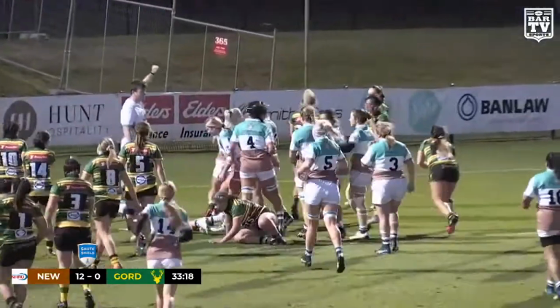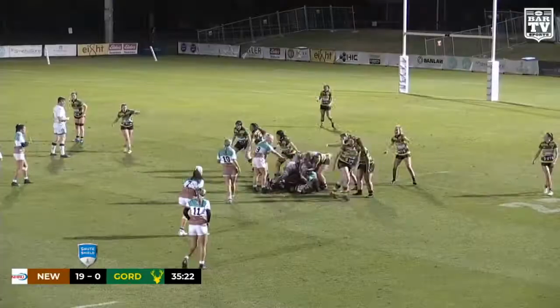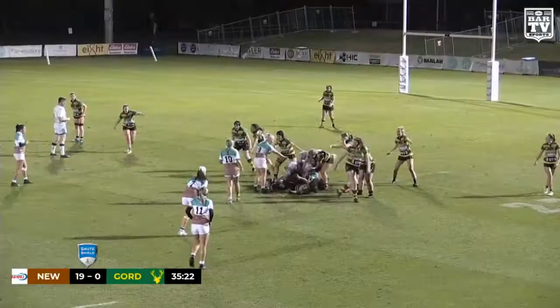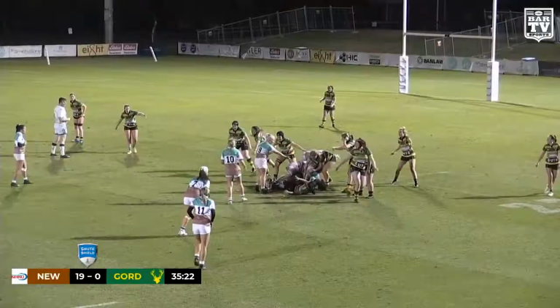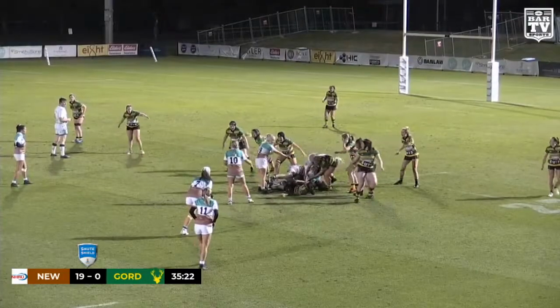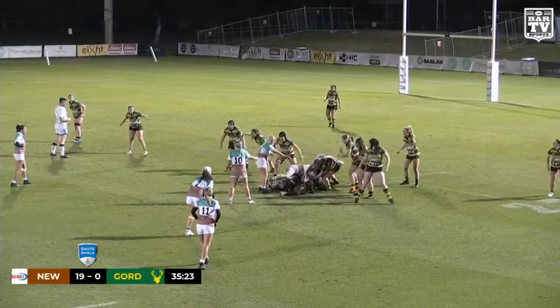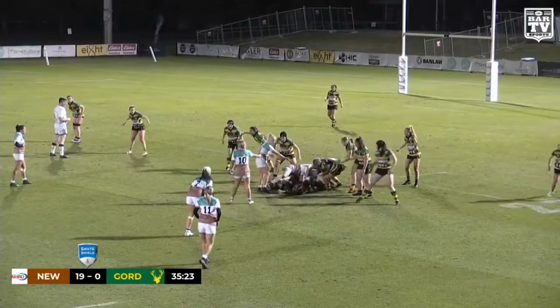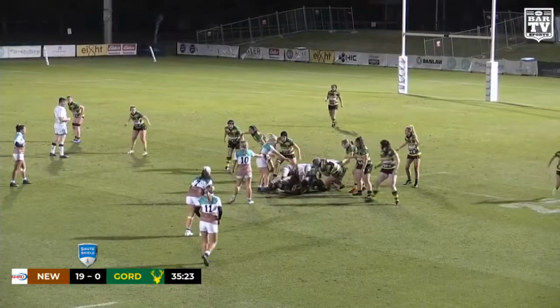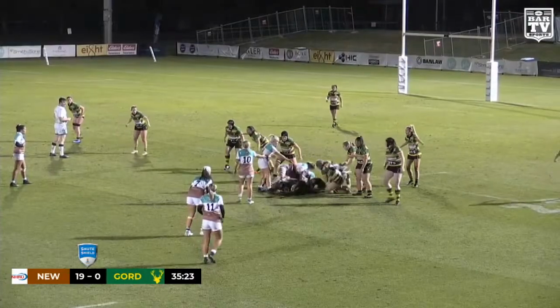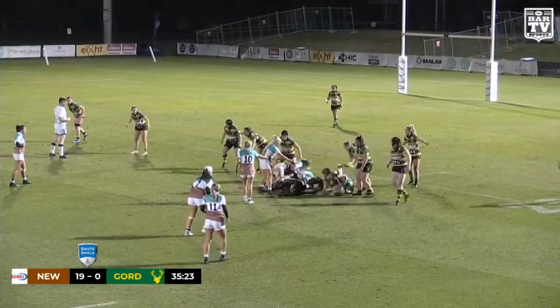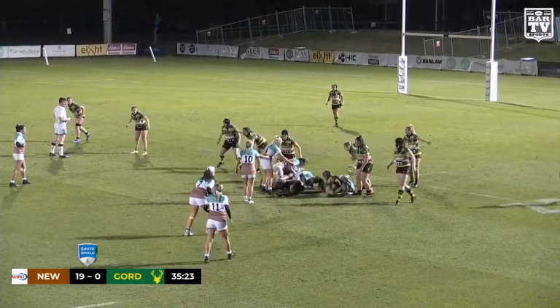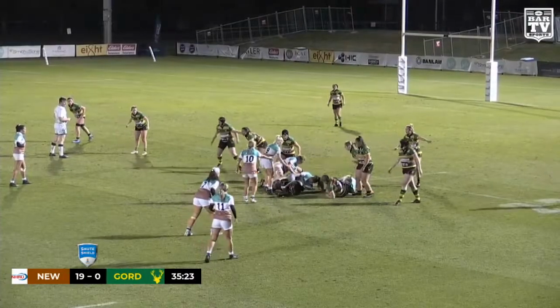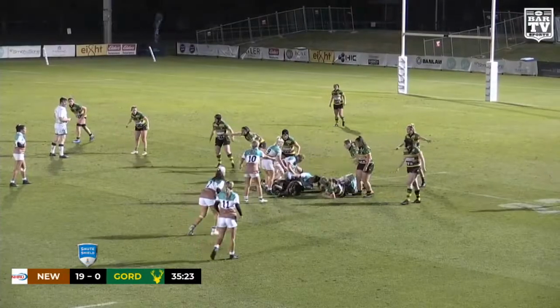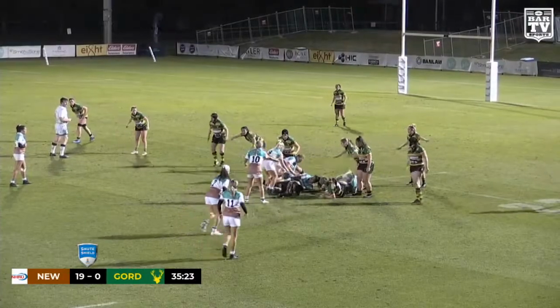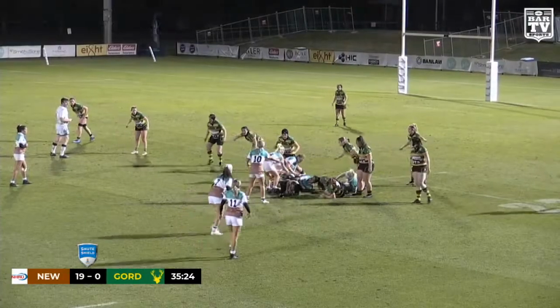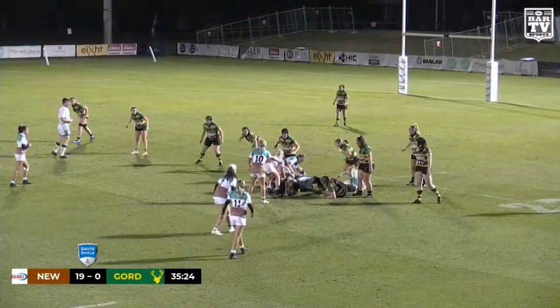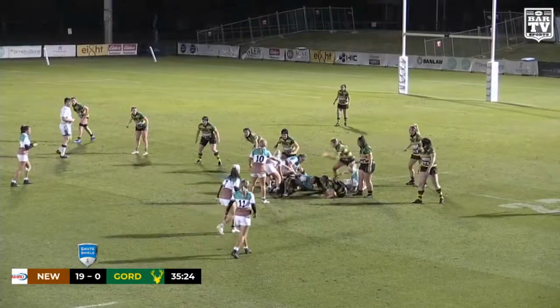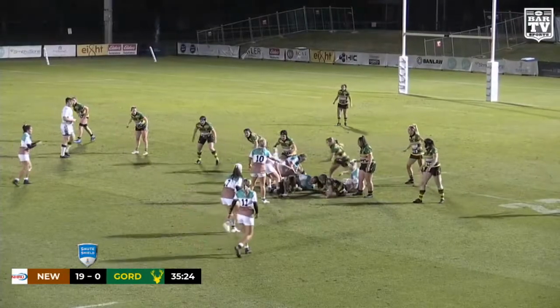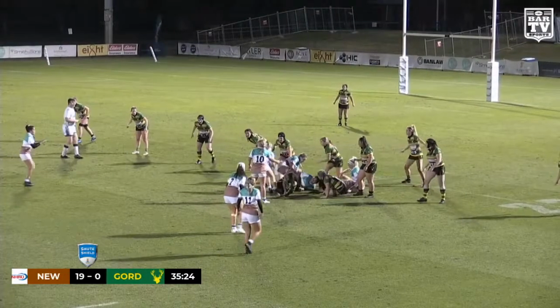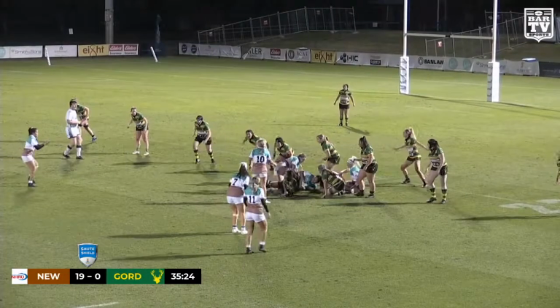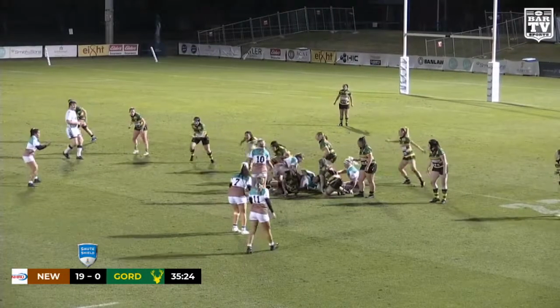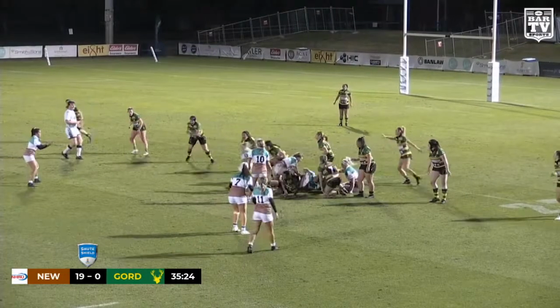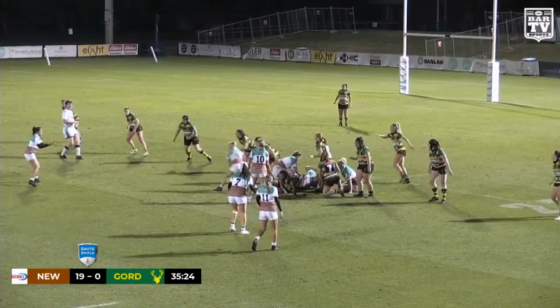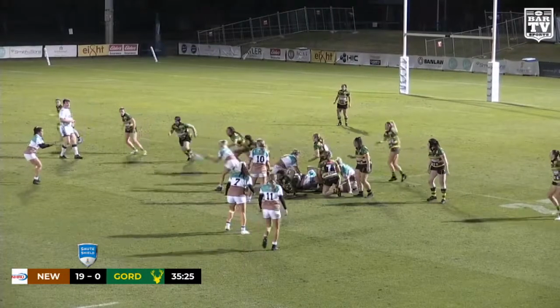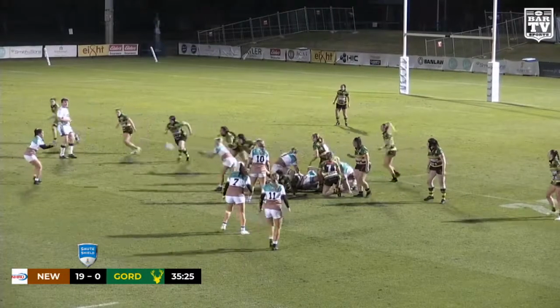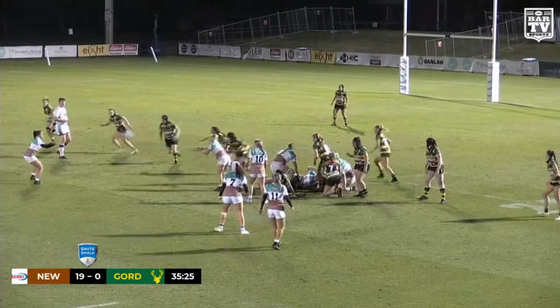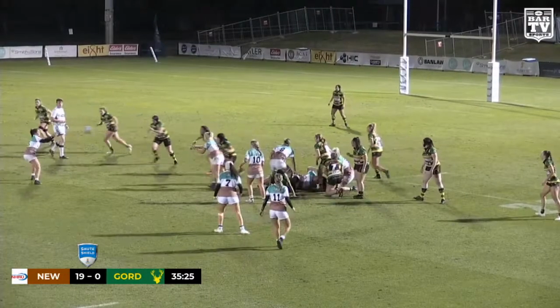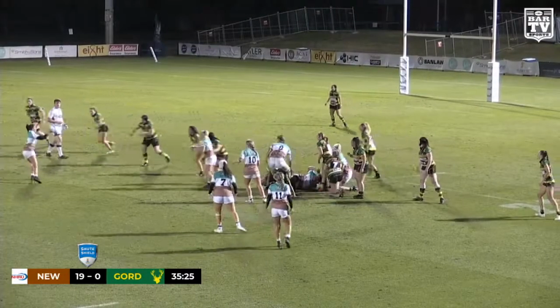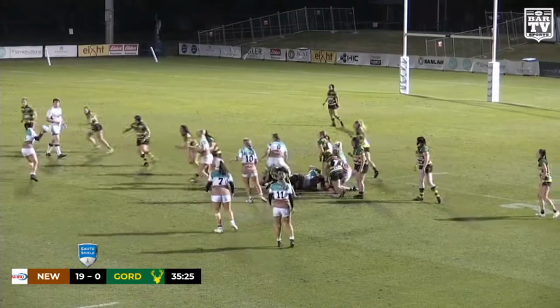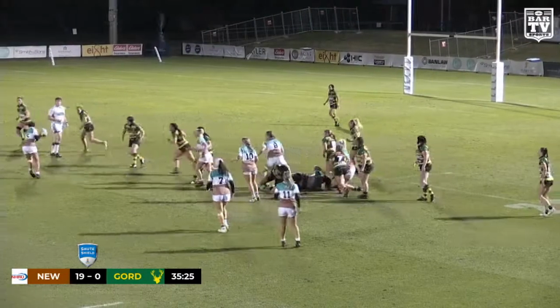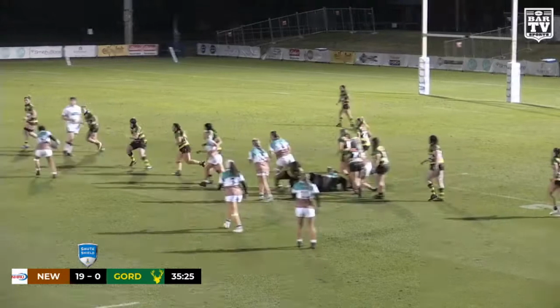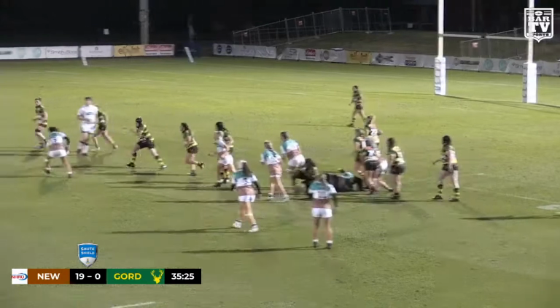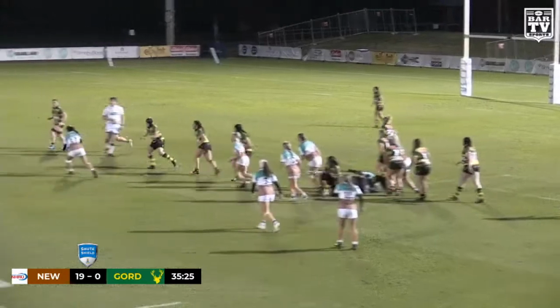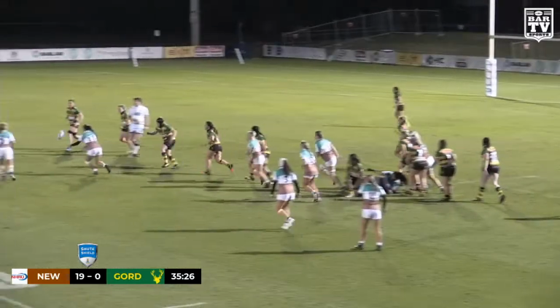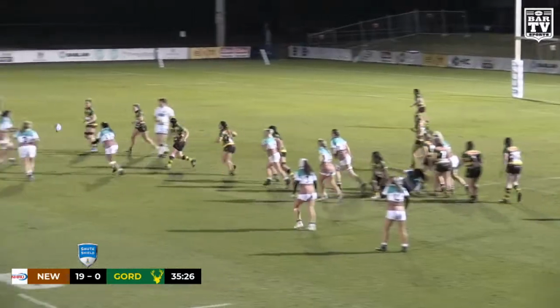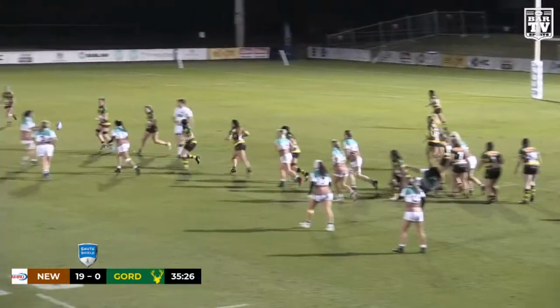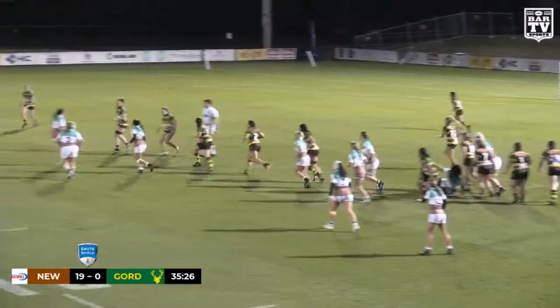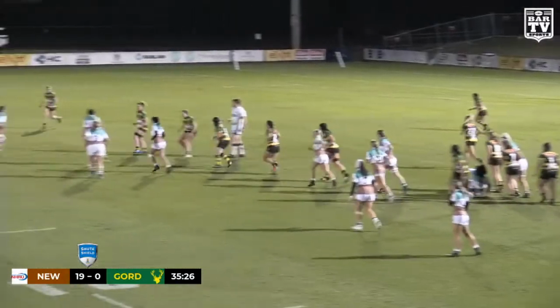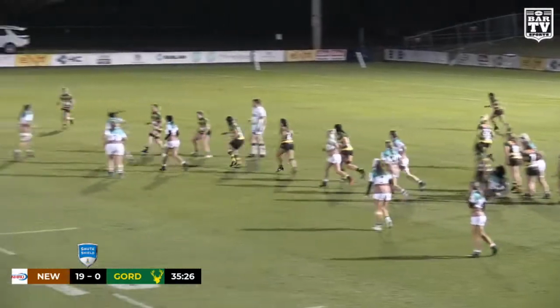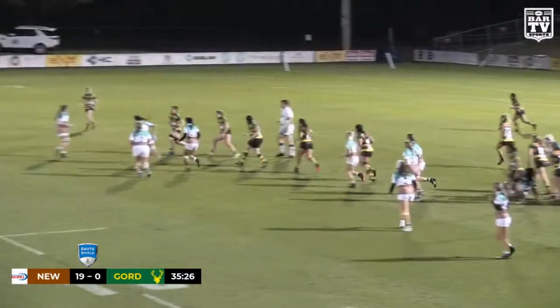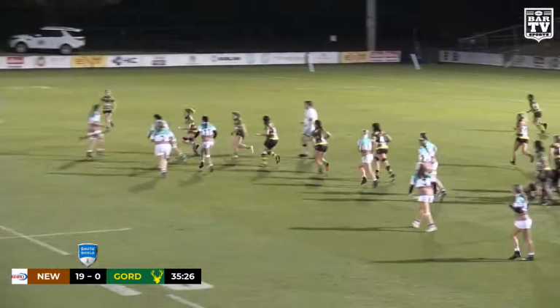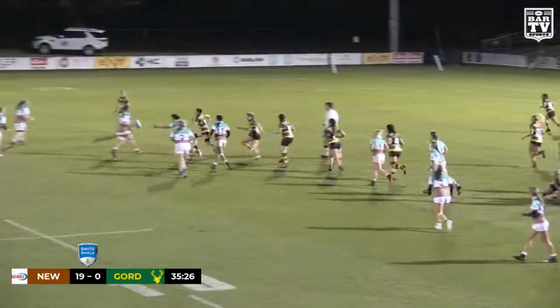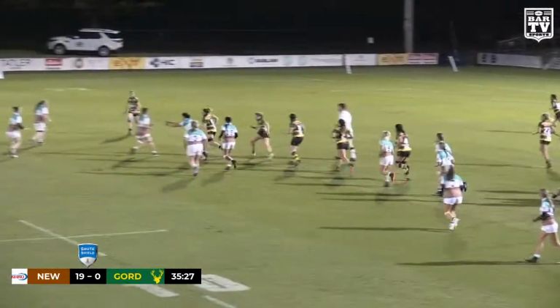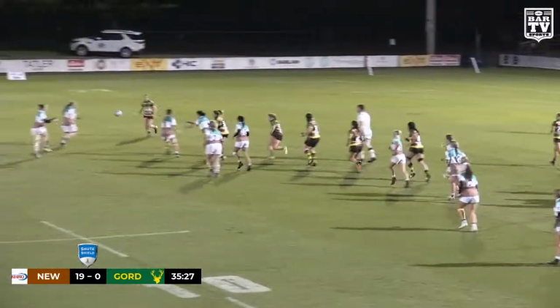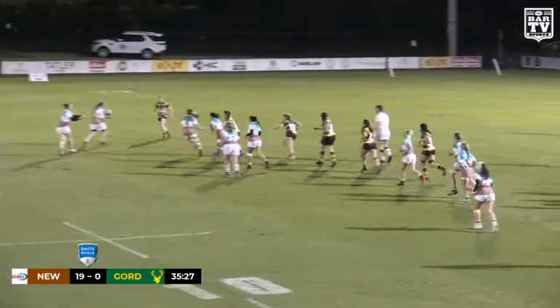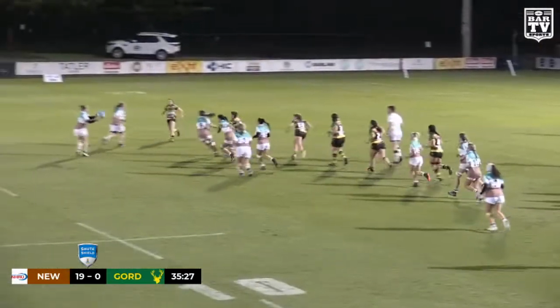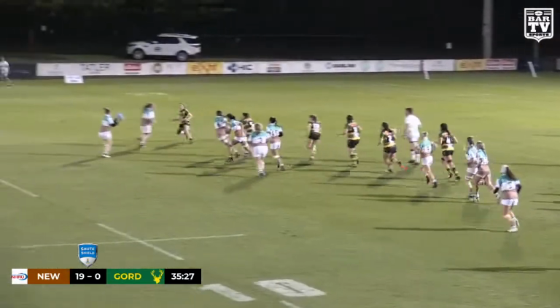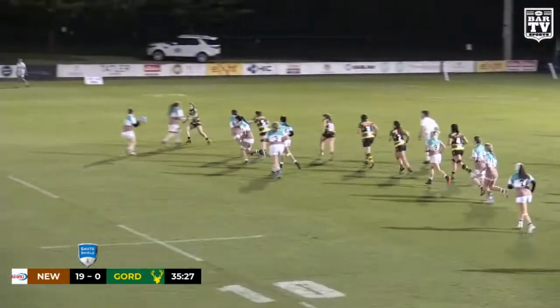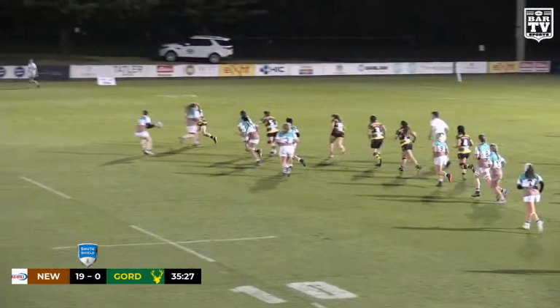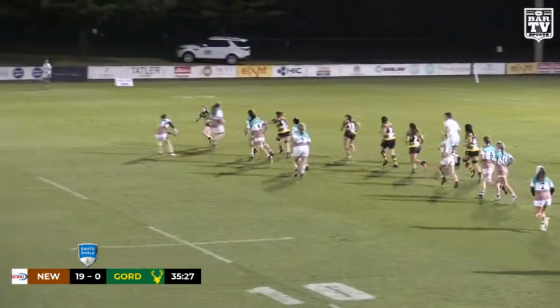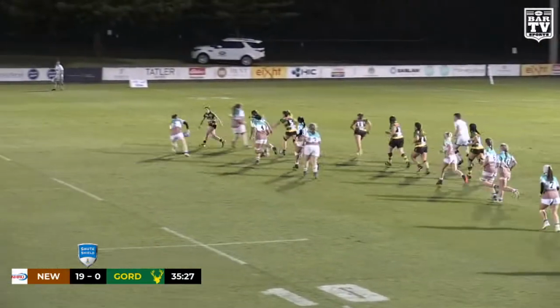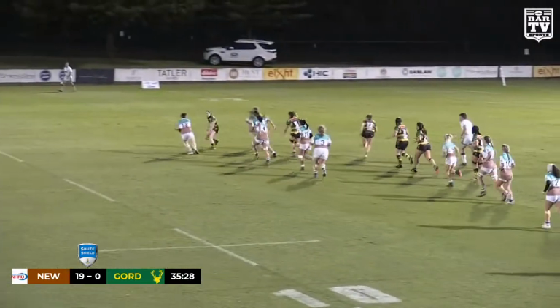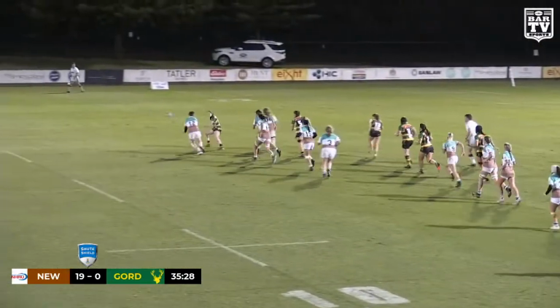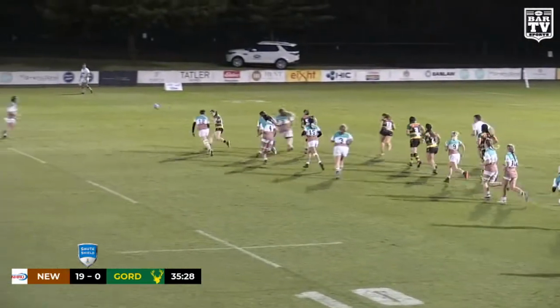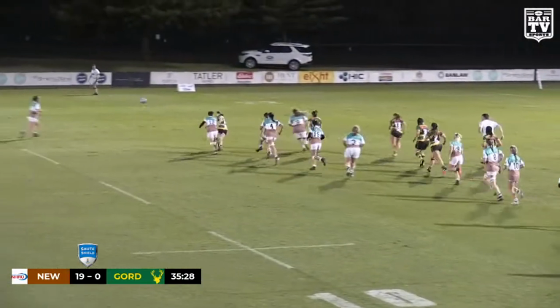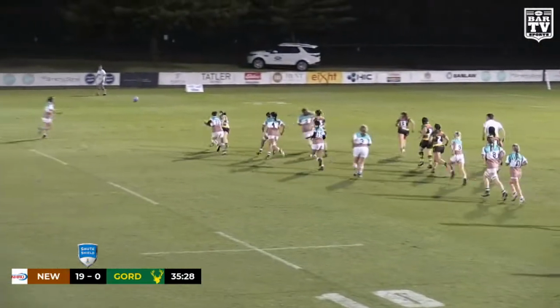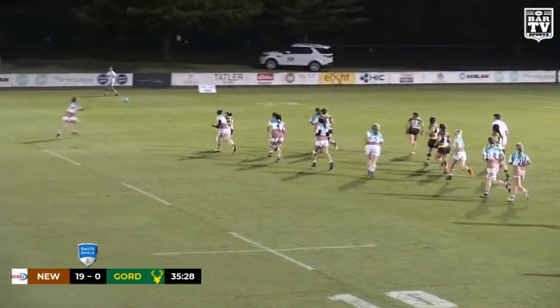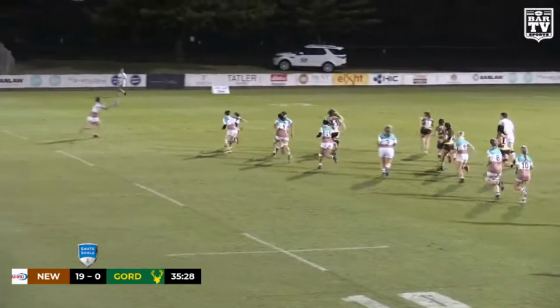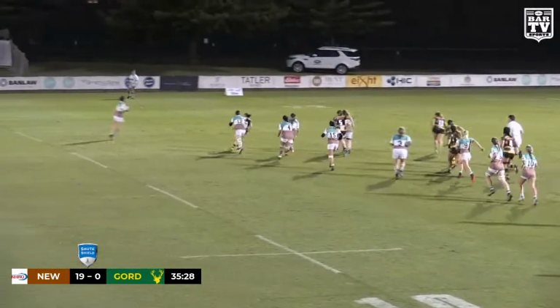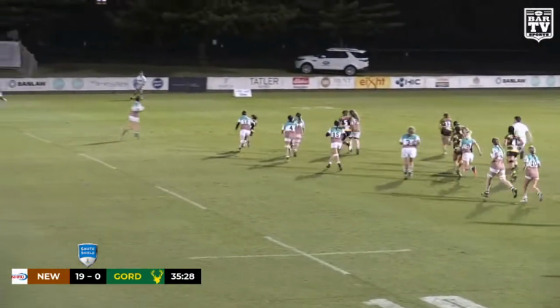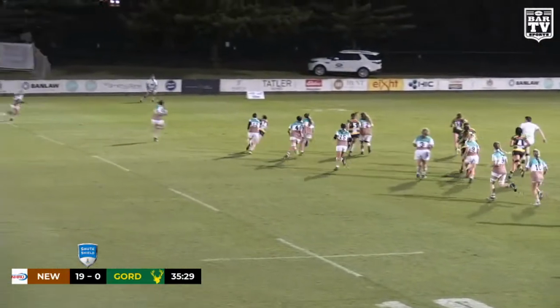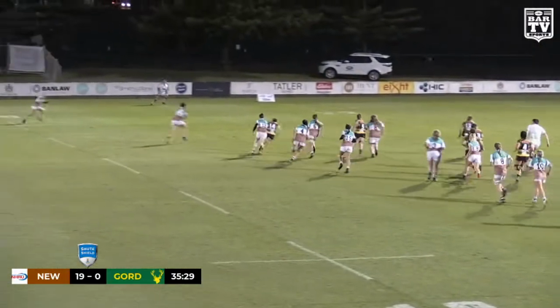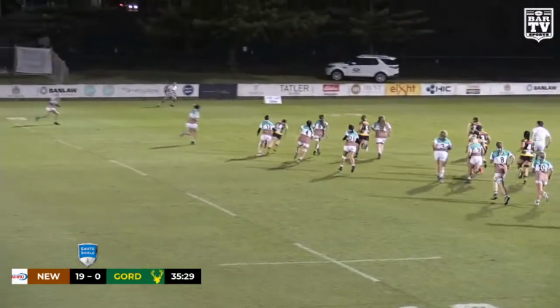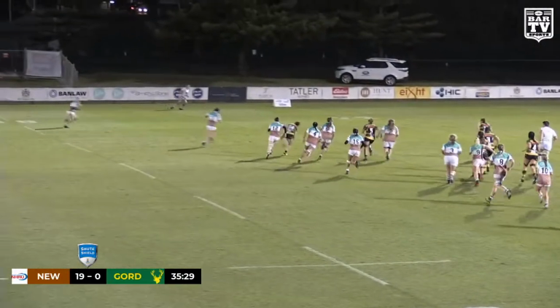I'll tell you, I've had to tackle her at training a few times and it's not the preferred thing to do. Built low to the ground, very strong.